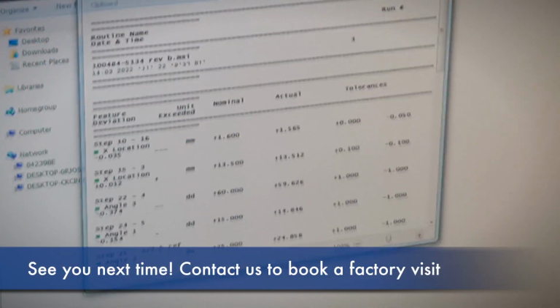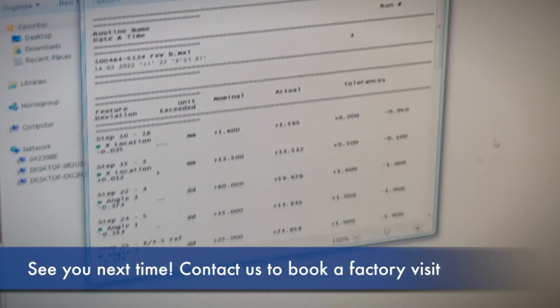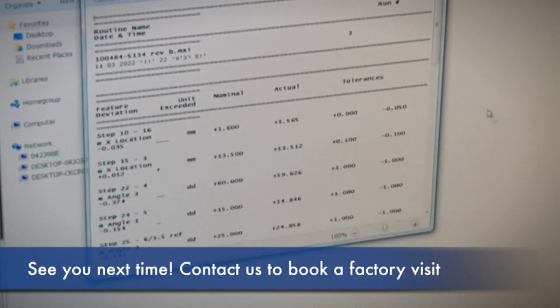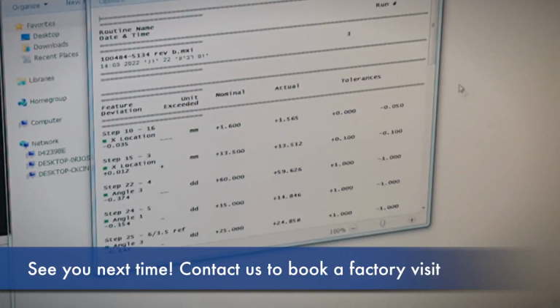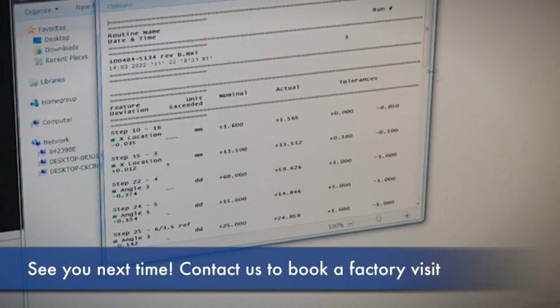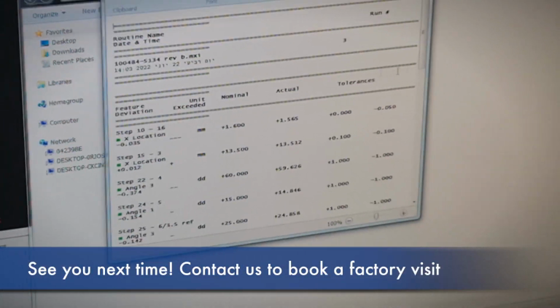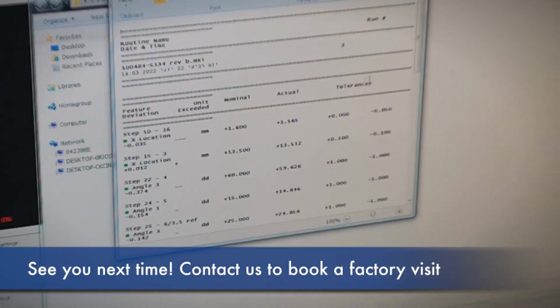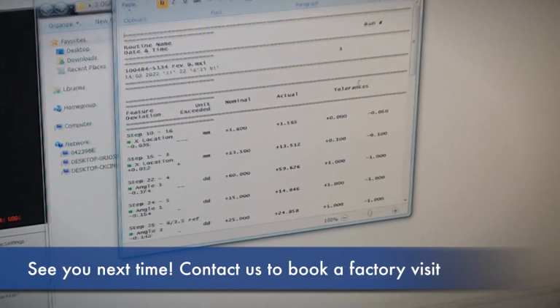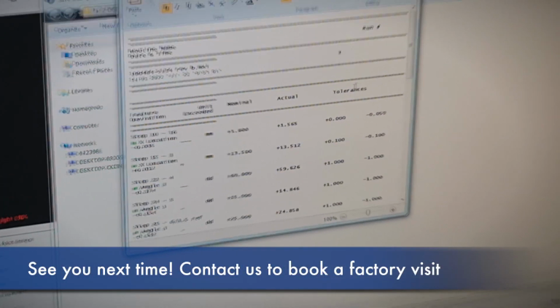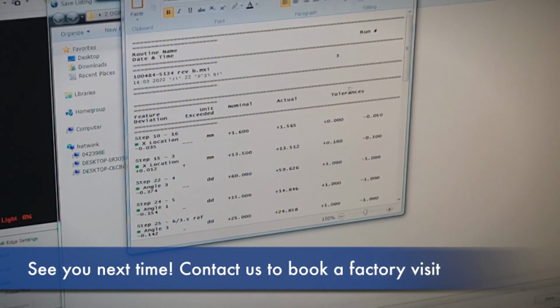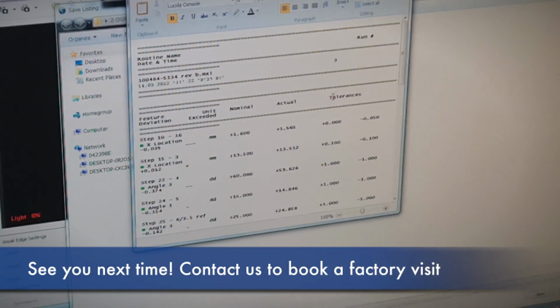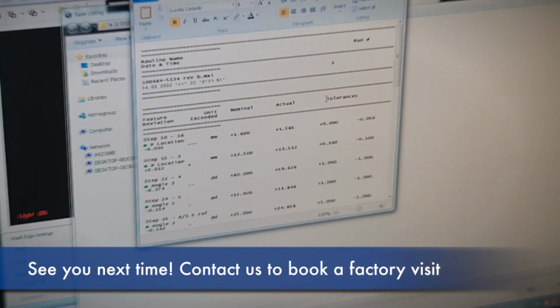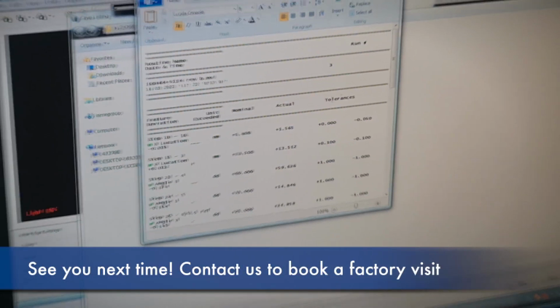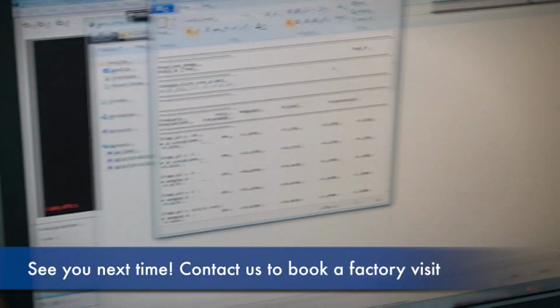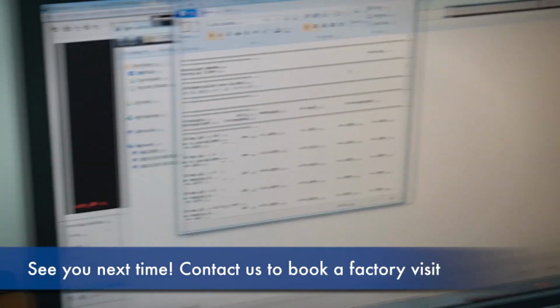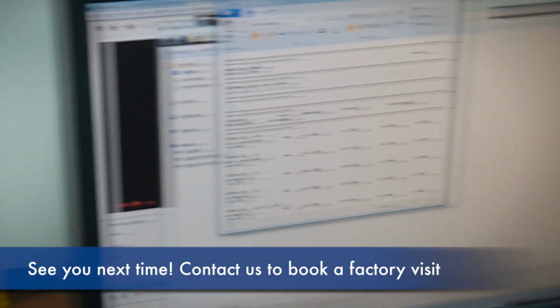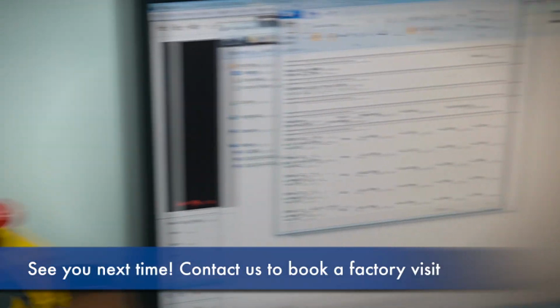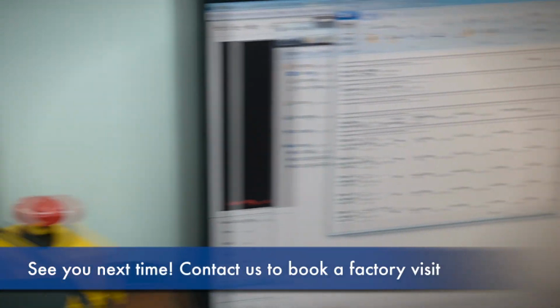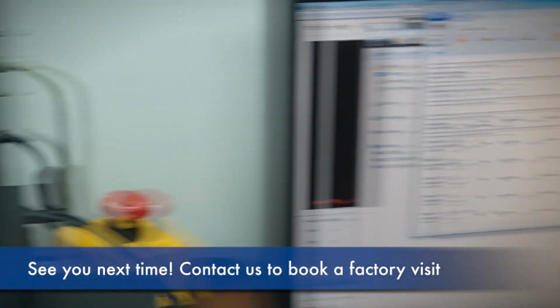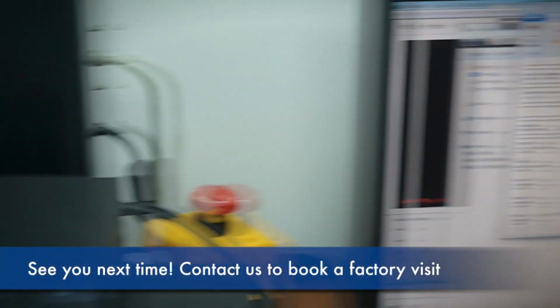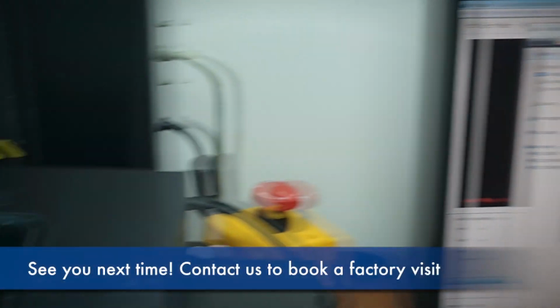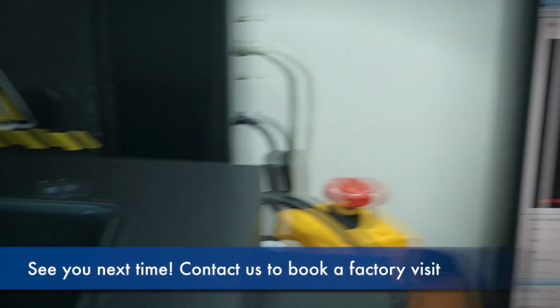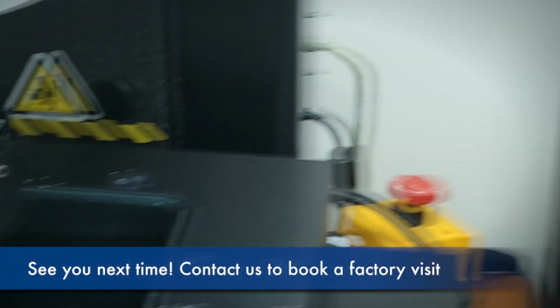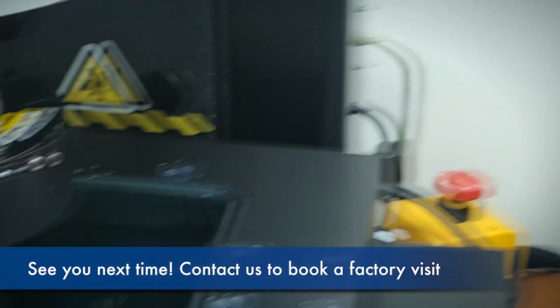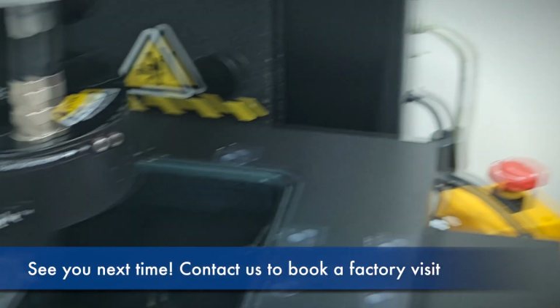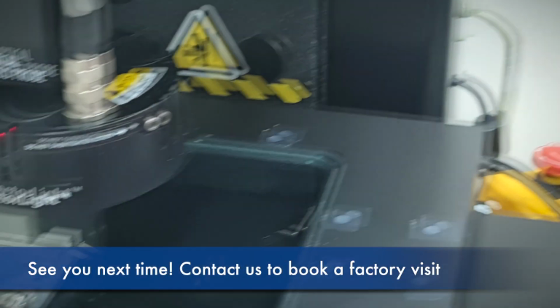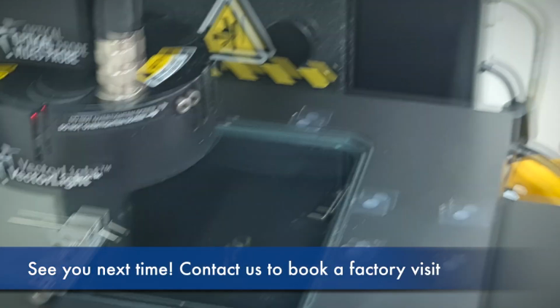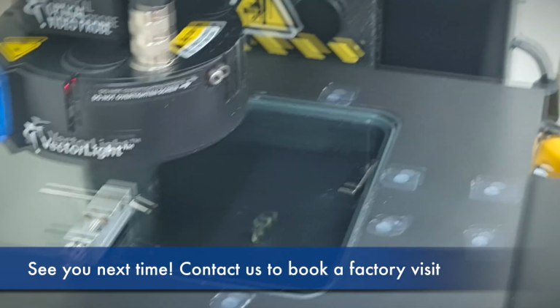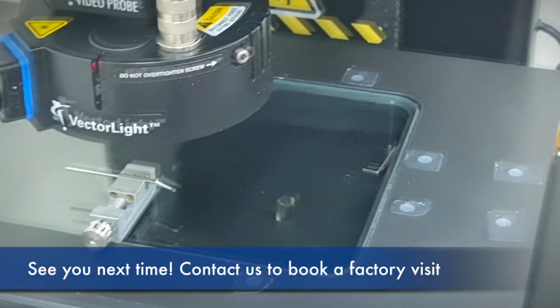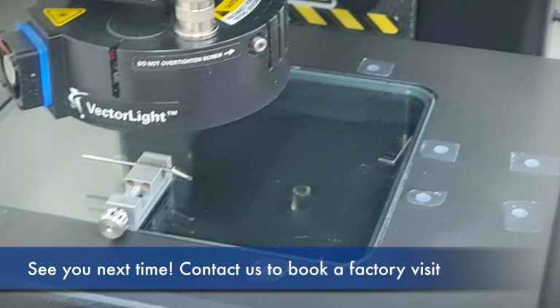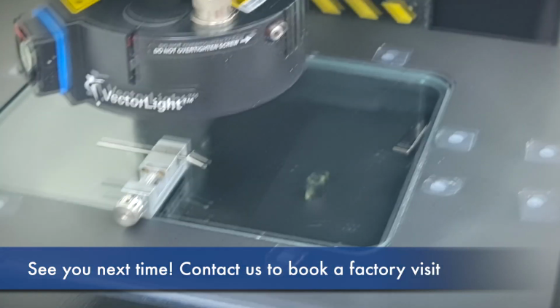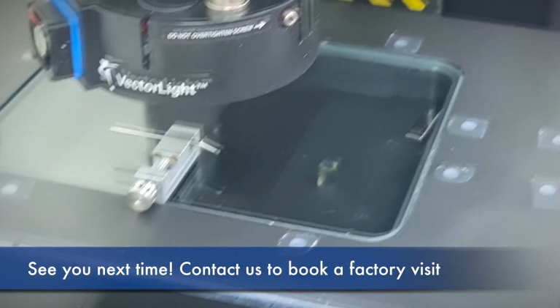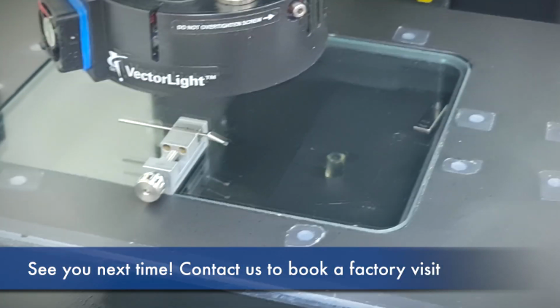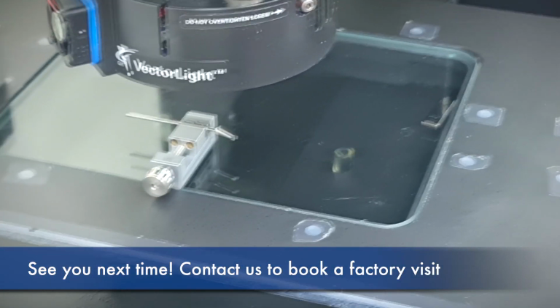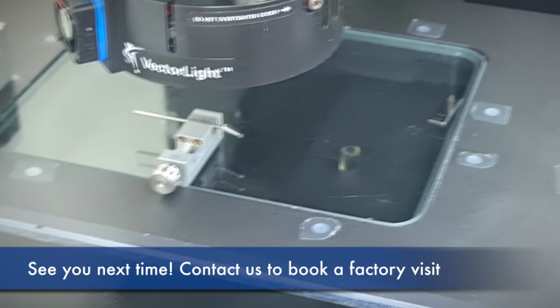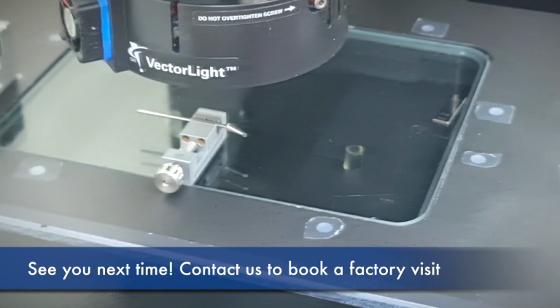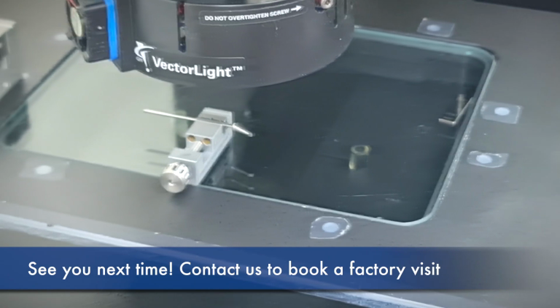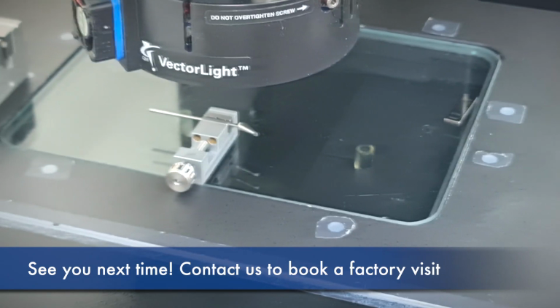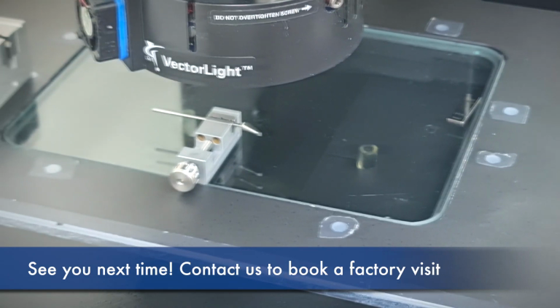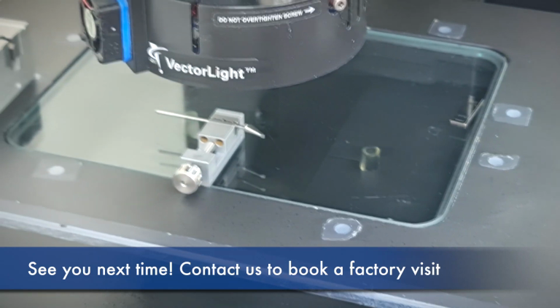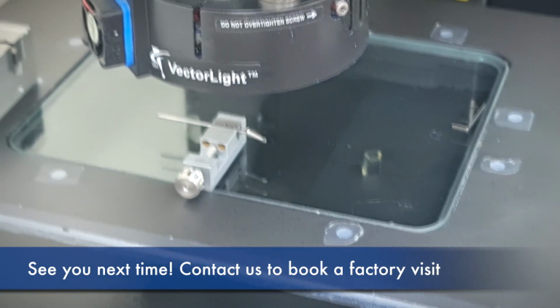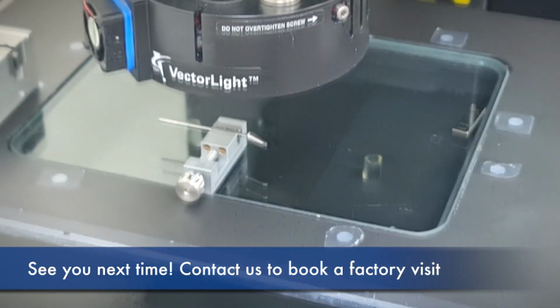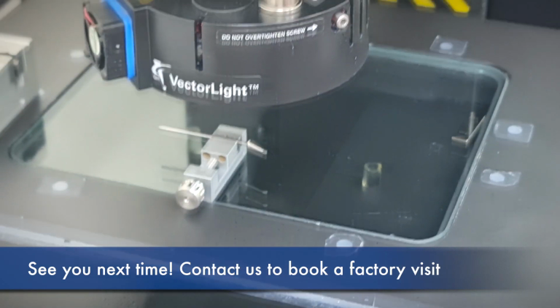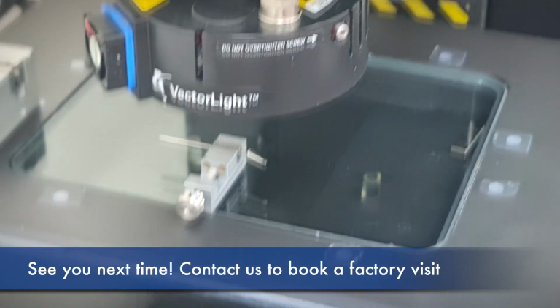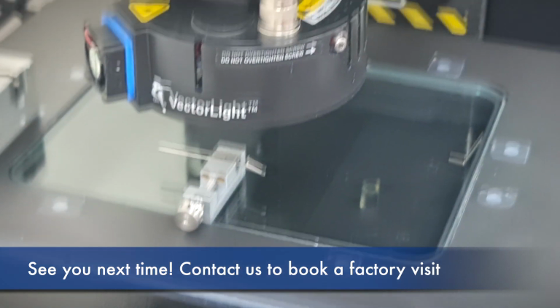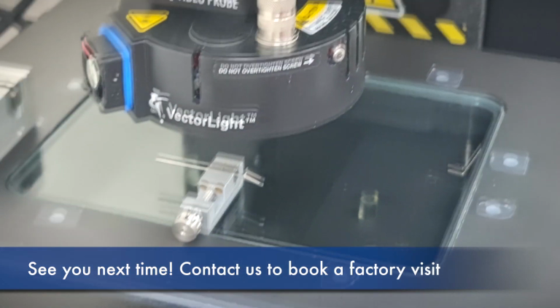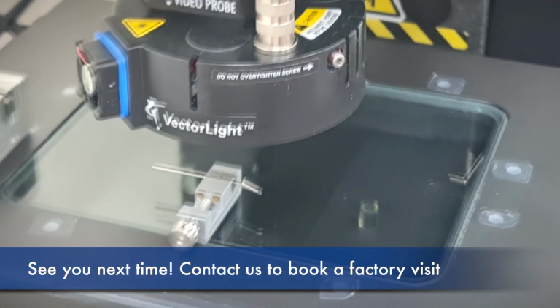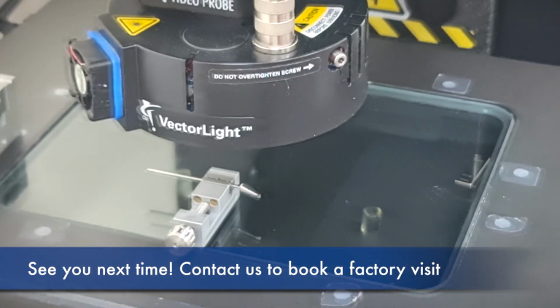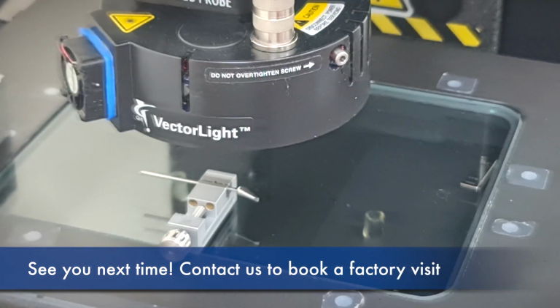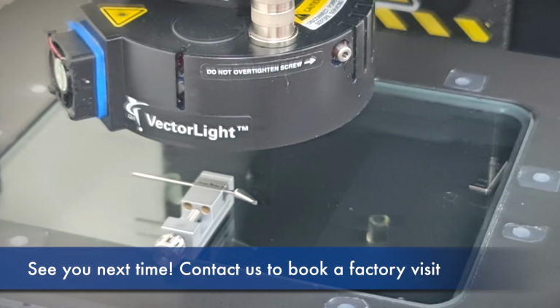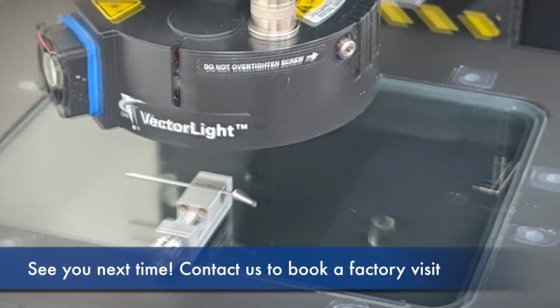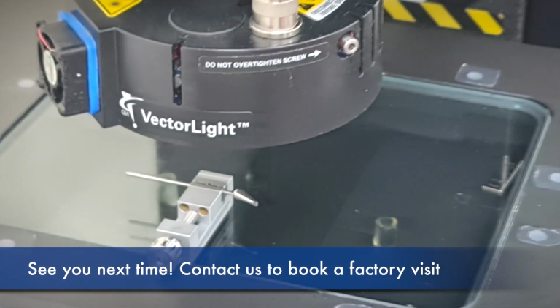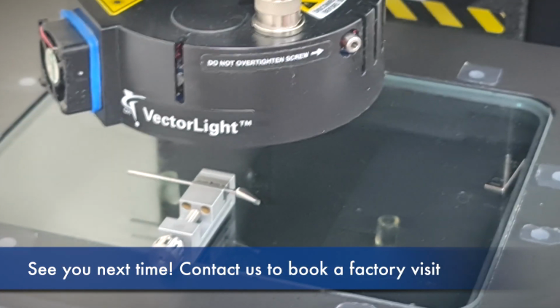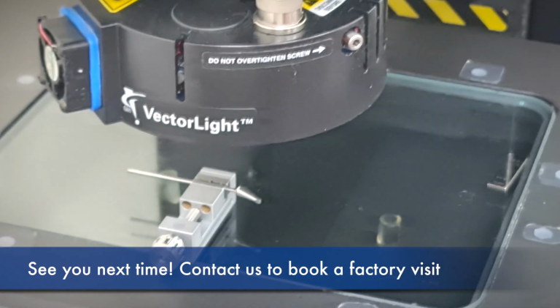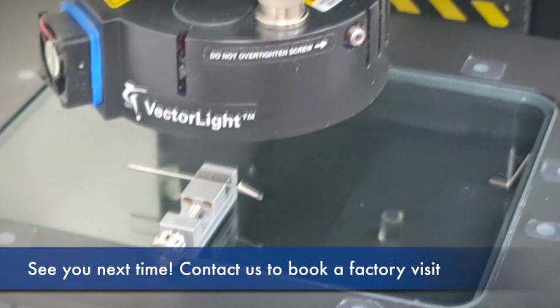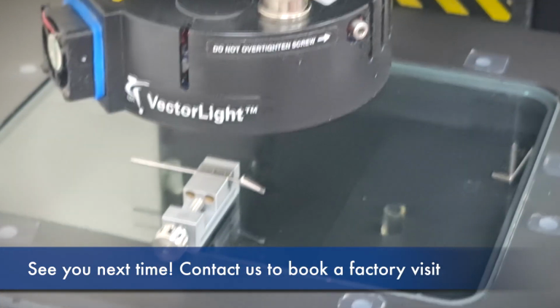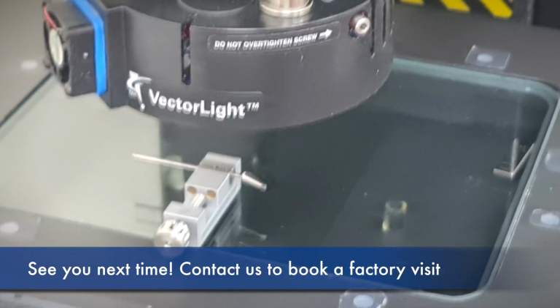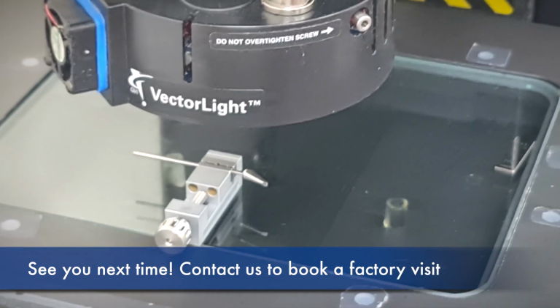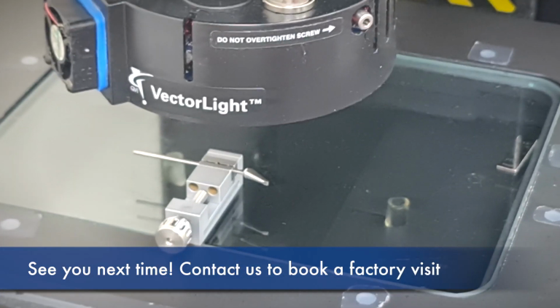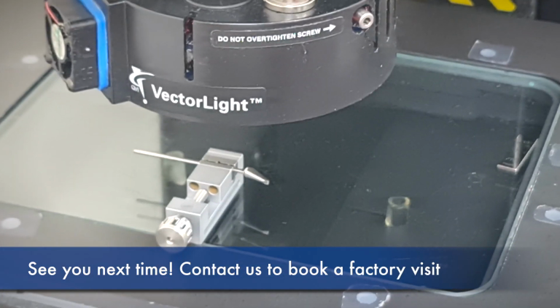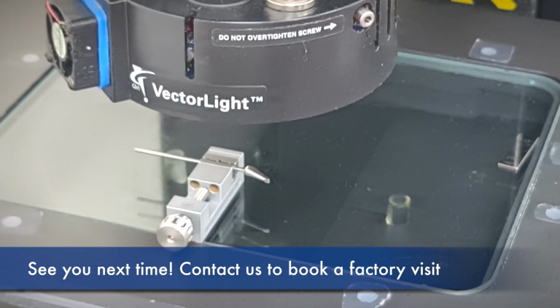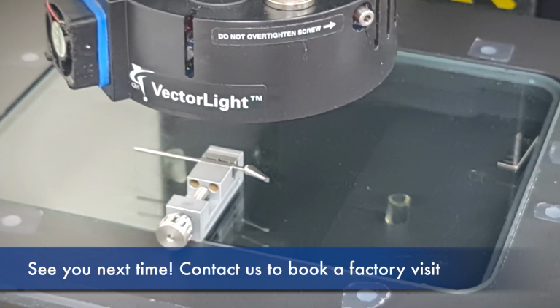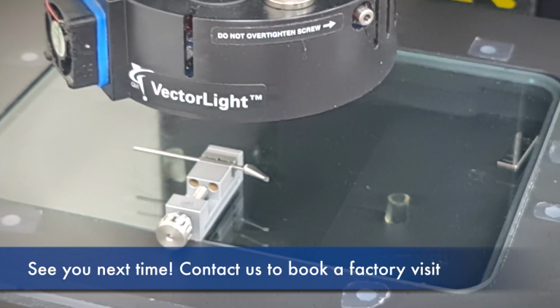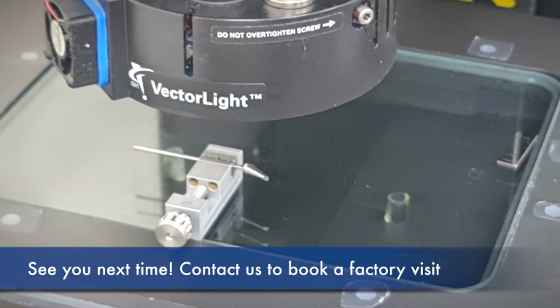That's it for today. Thanks for watching, and if you'd like to book an appointment and see it yourself, just leave me a message.